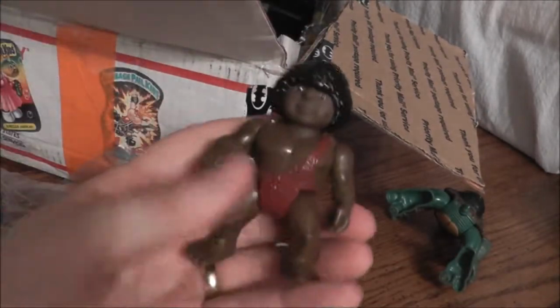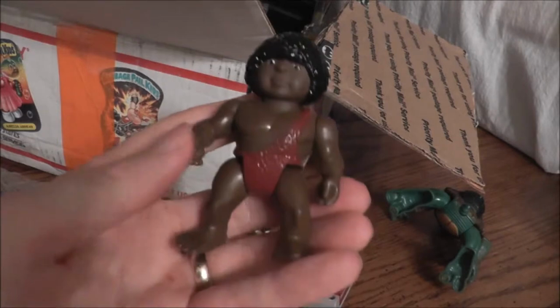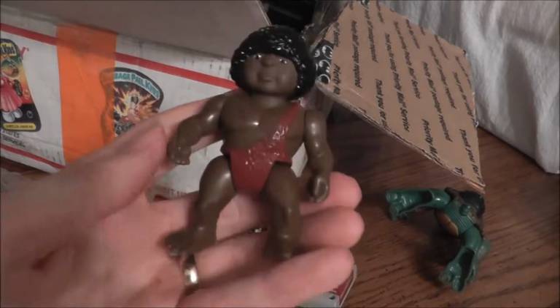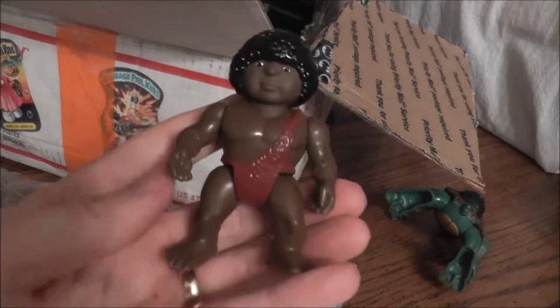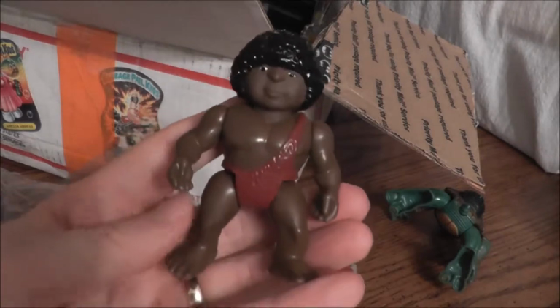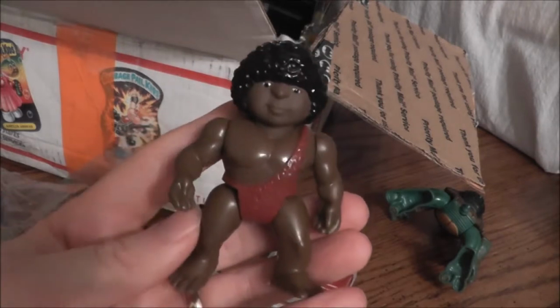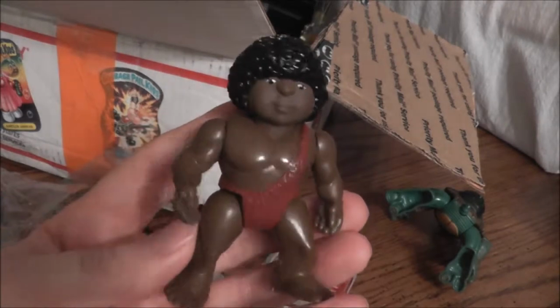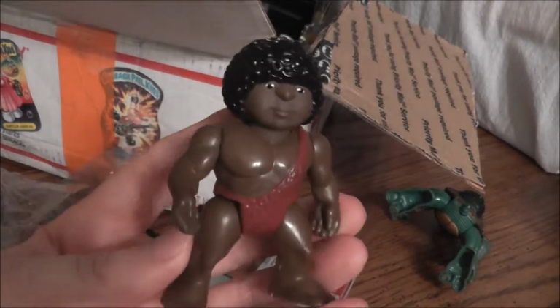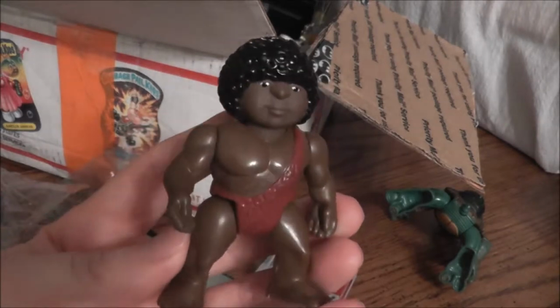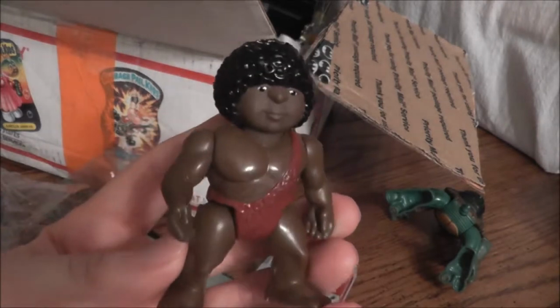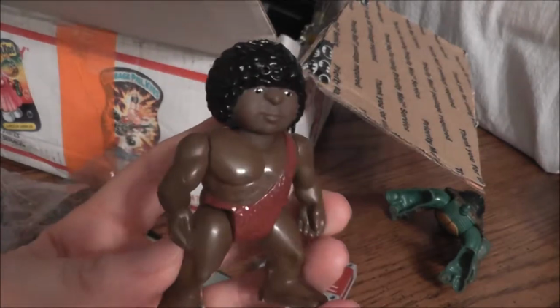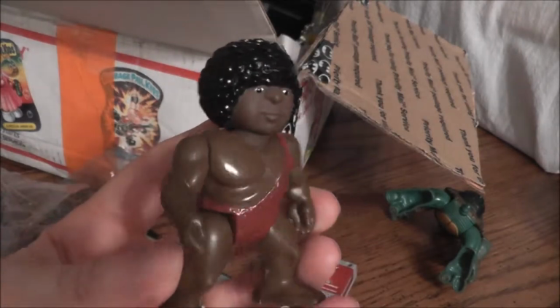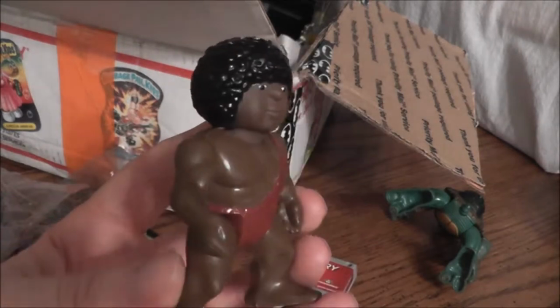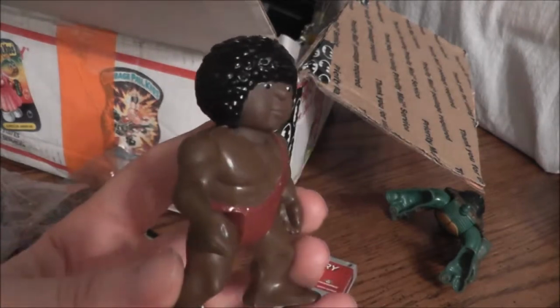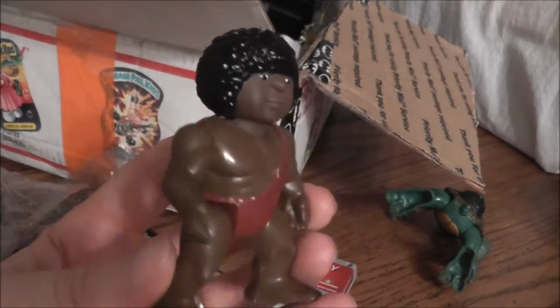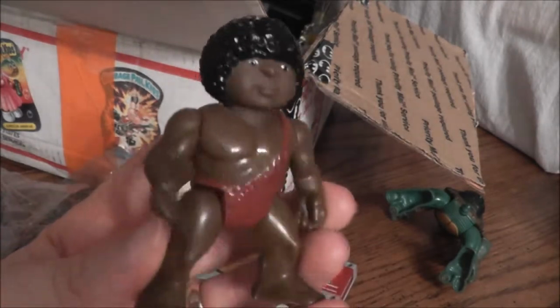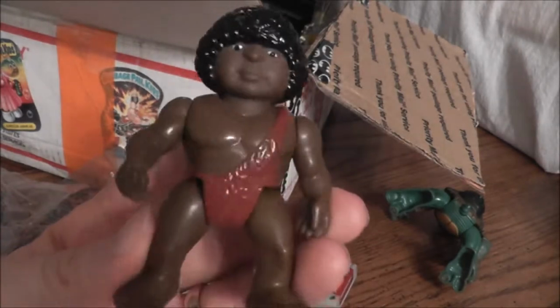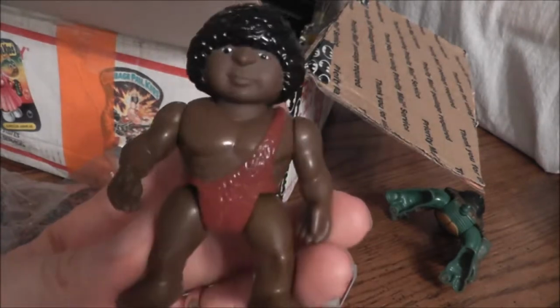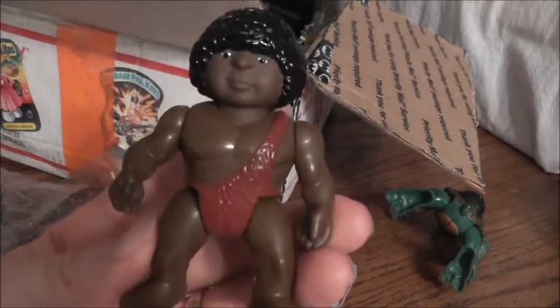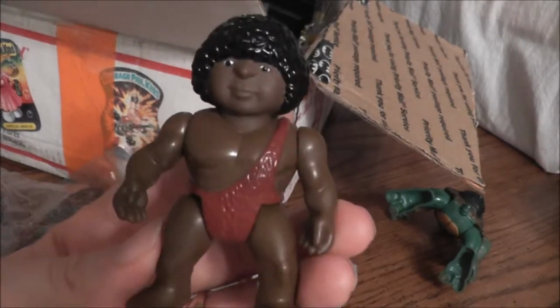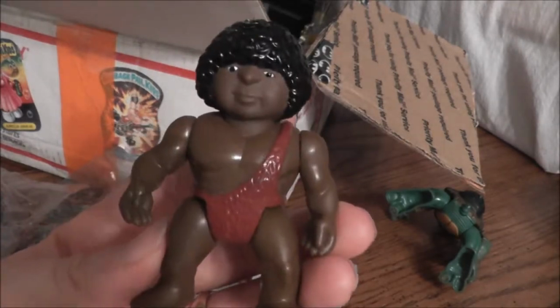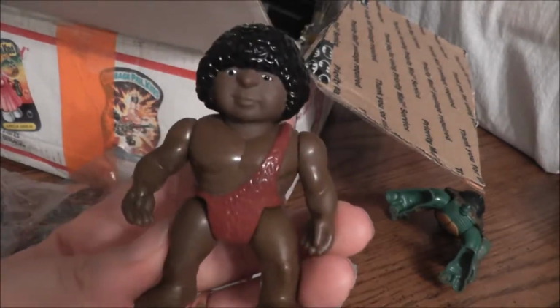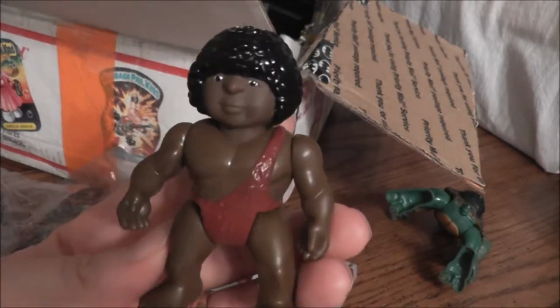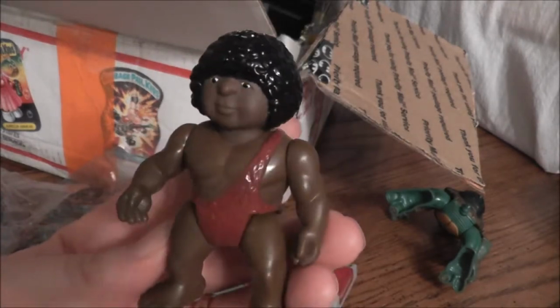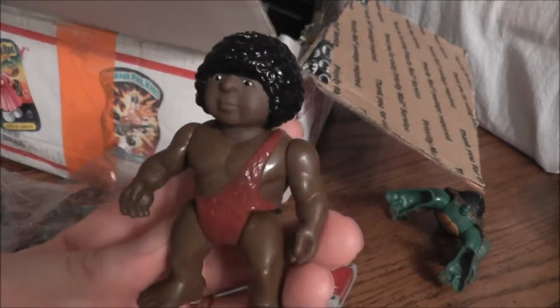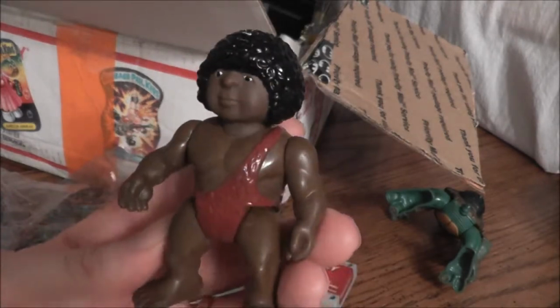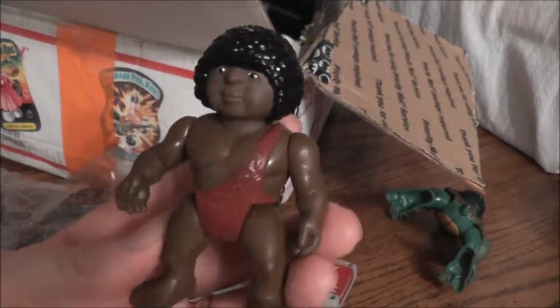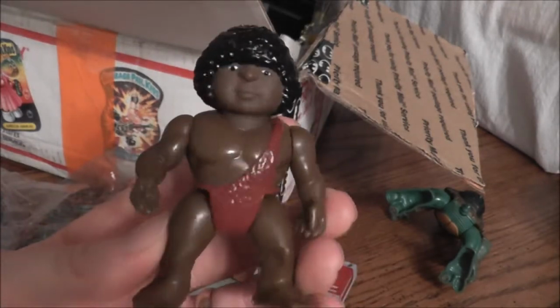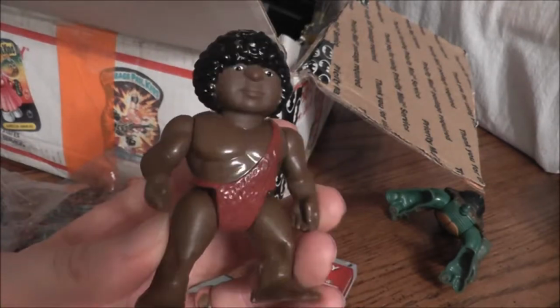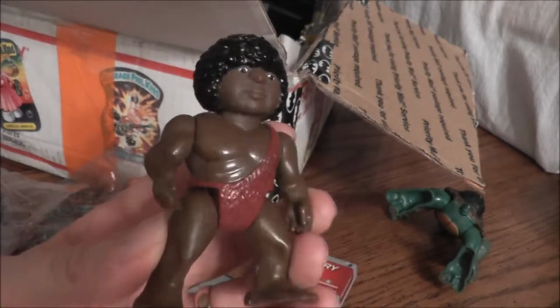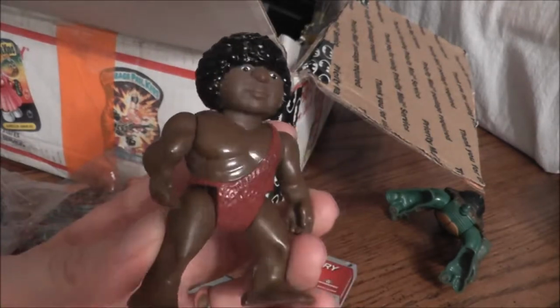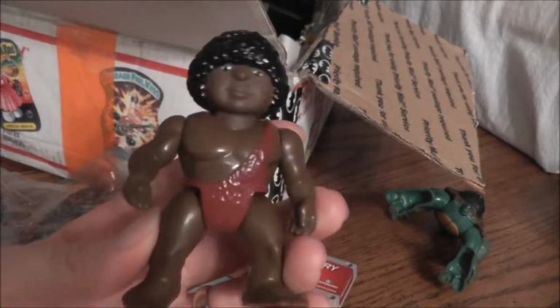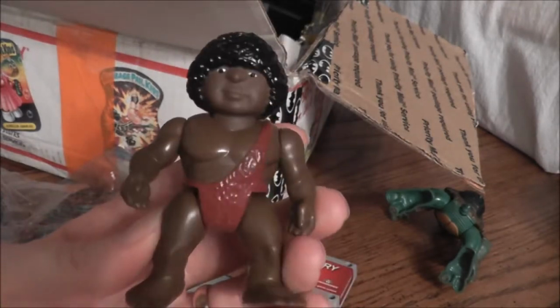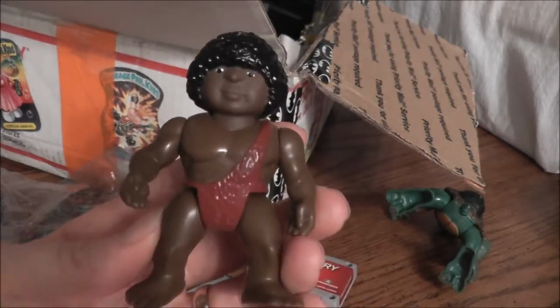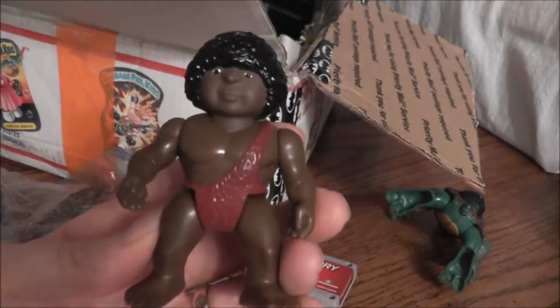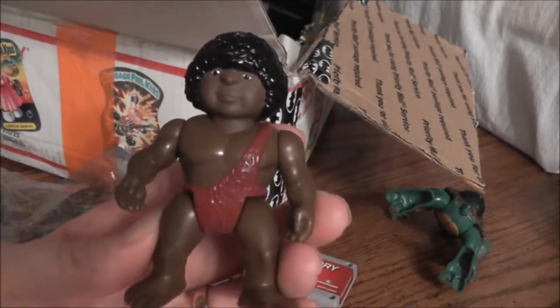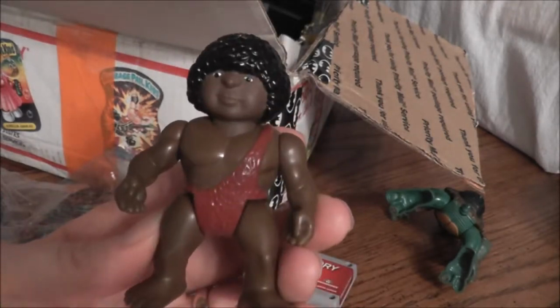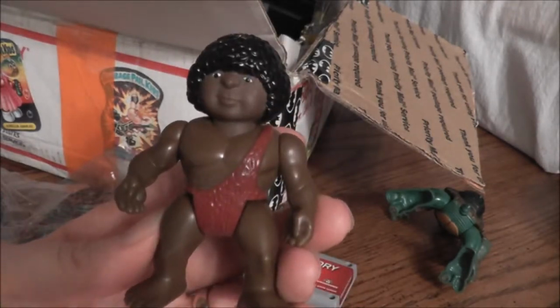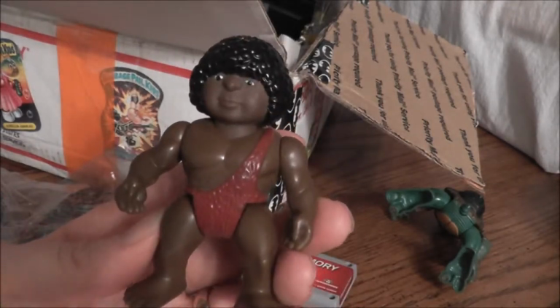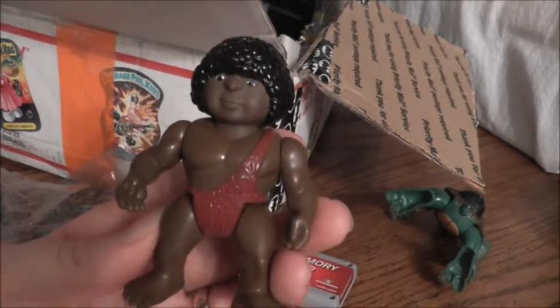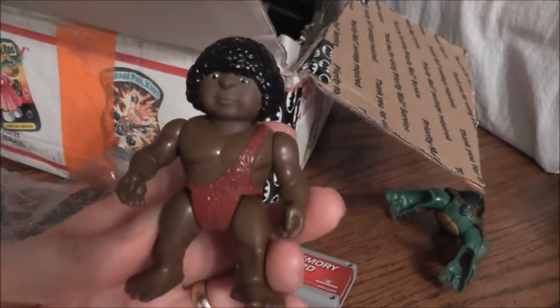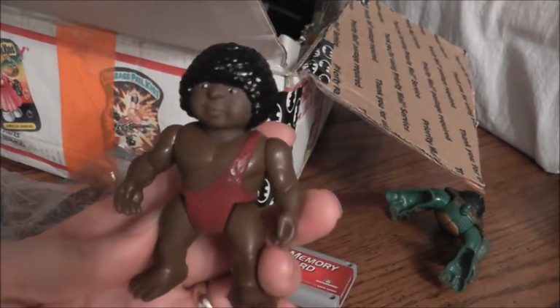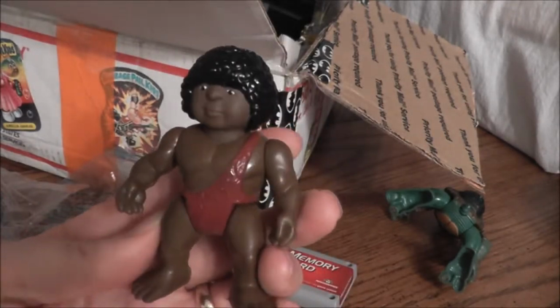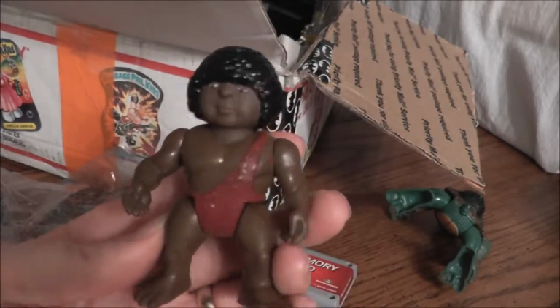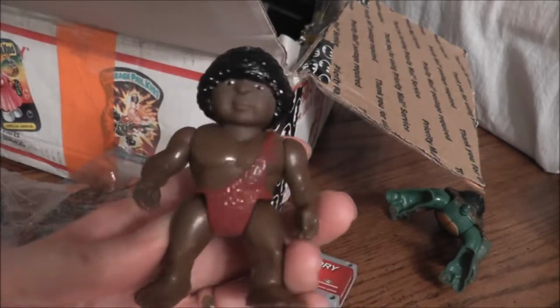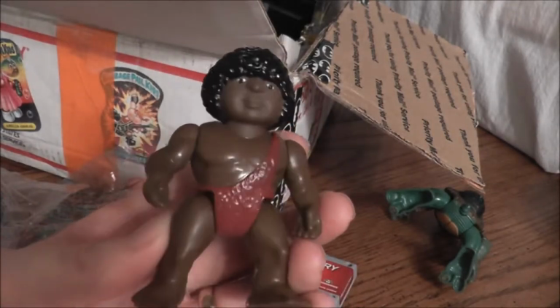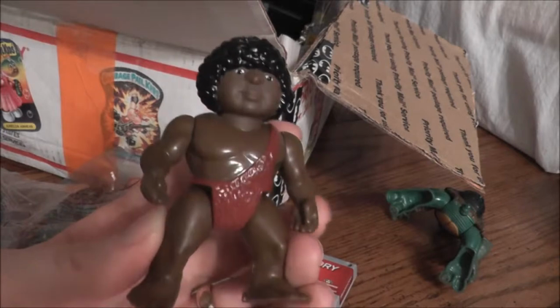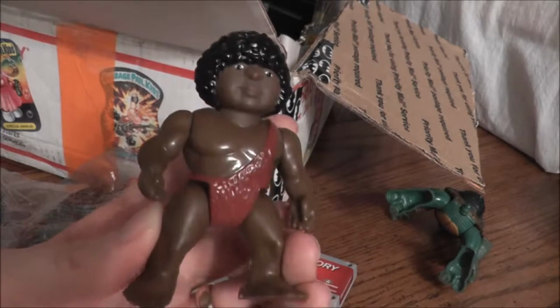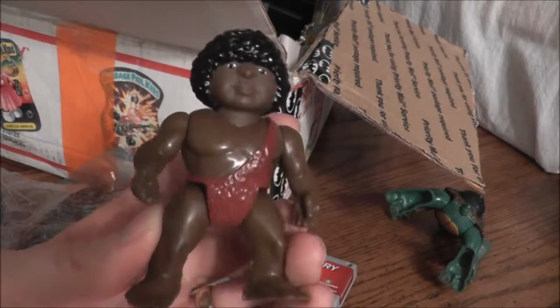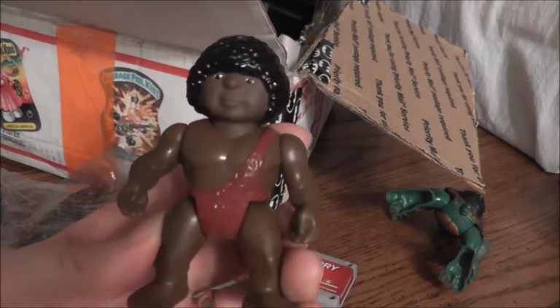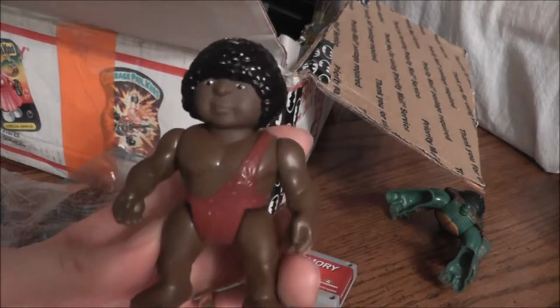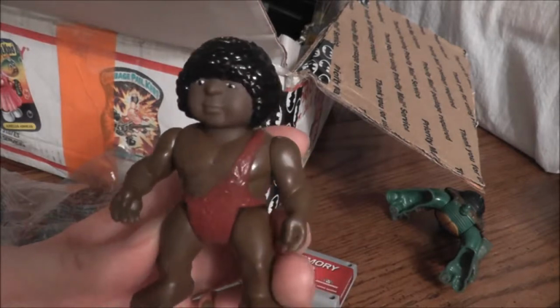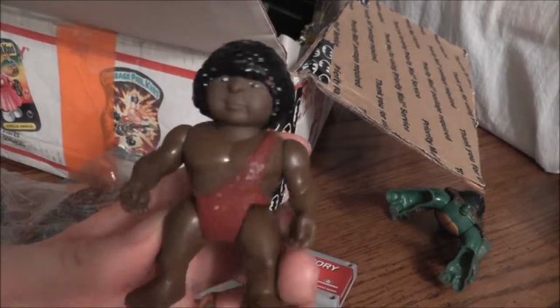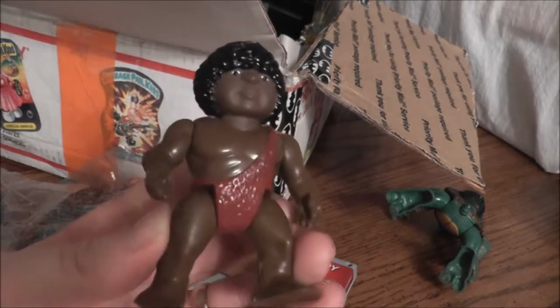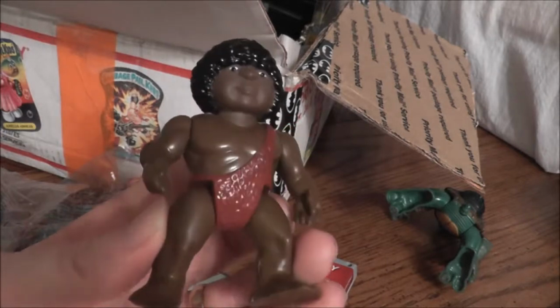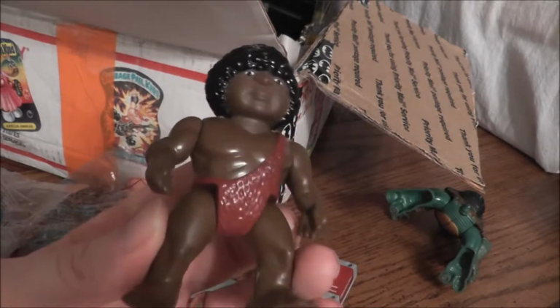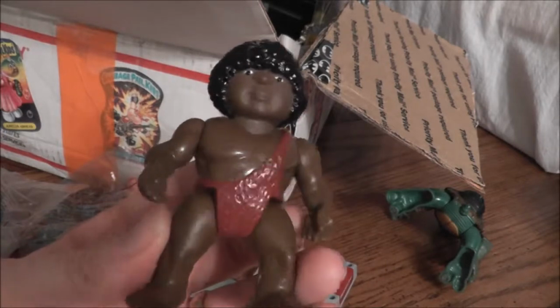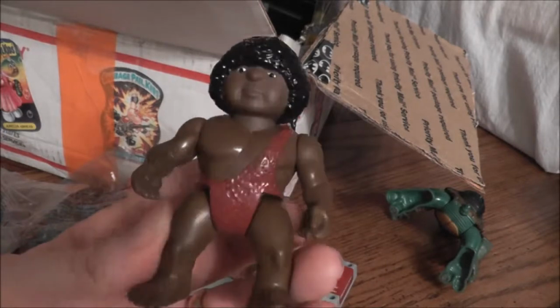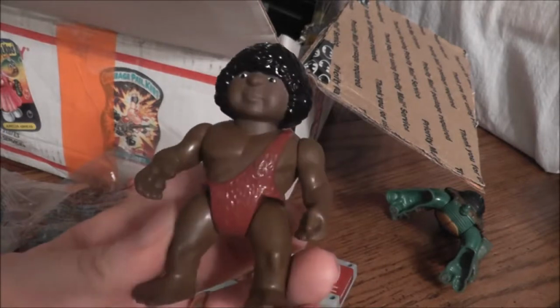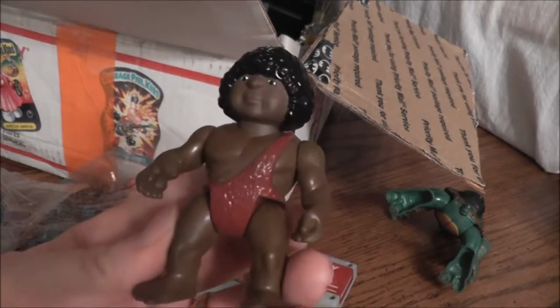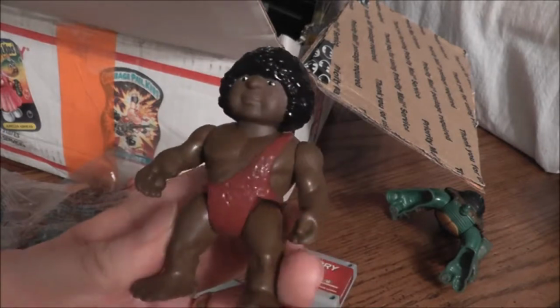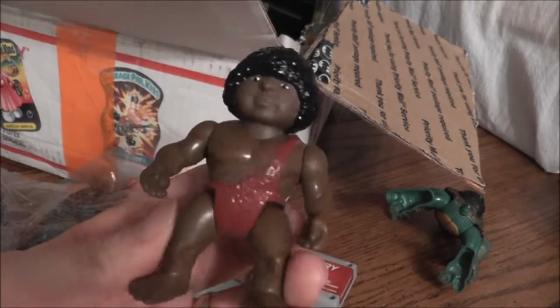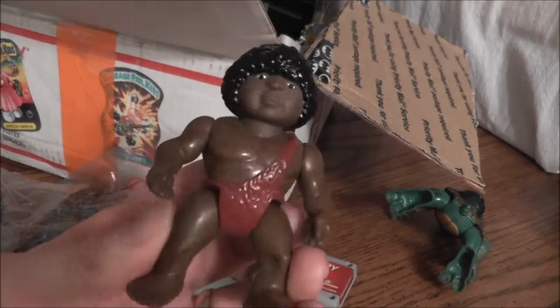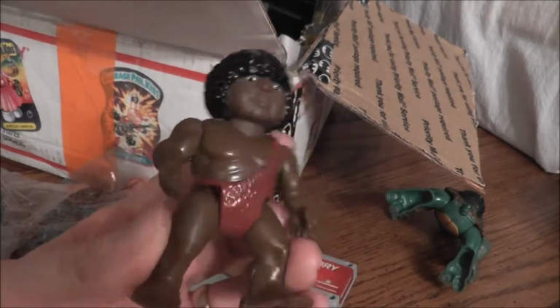Not sure what this guy was — it's some sort of Playskool figure. He kind of looks like a Cabbage Patch kid on steroids left stranded on an island somewhere.